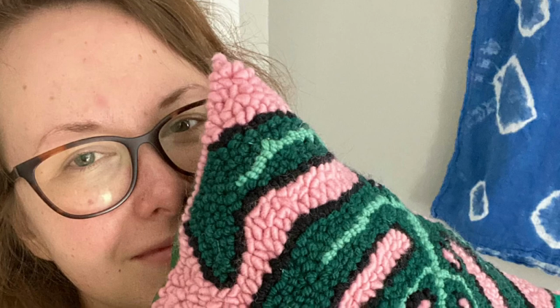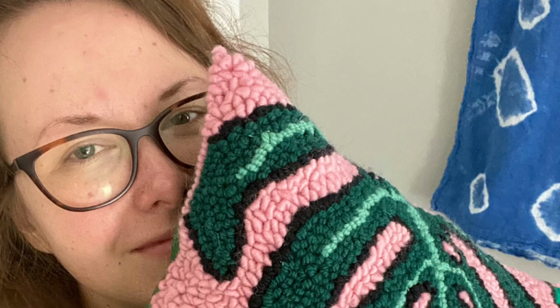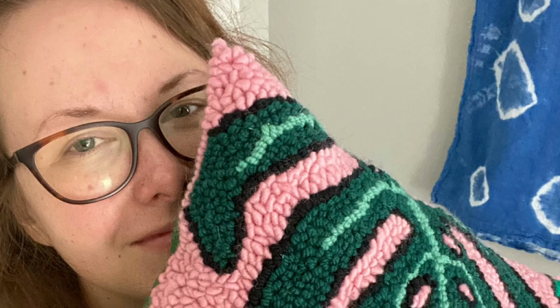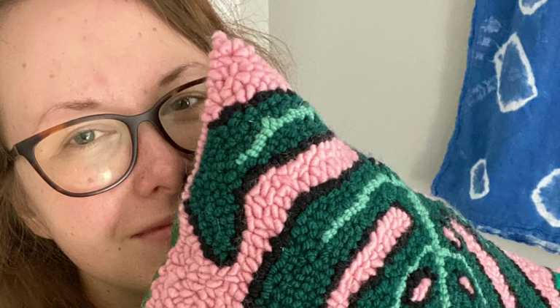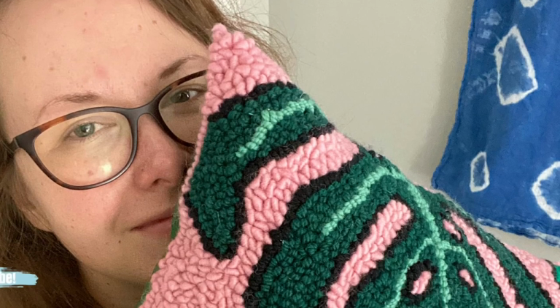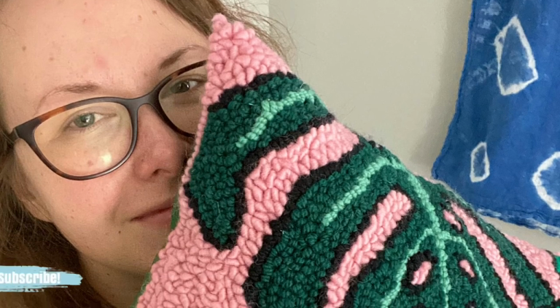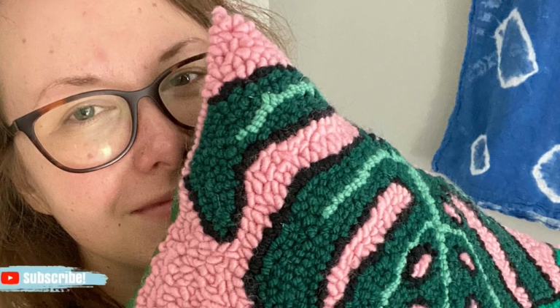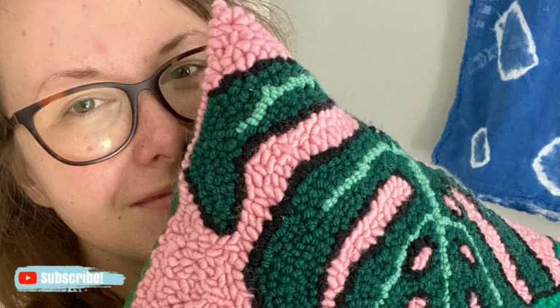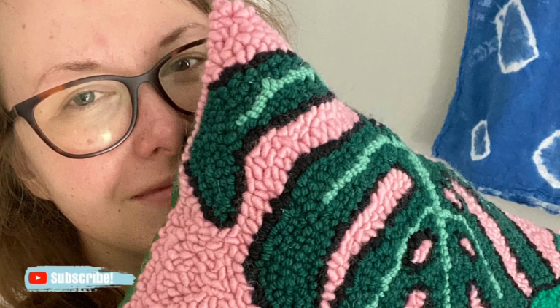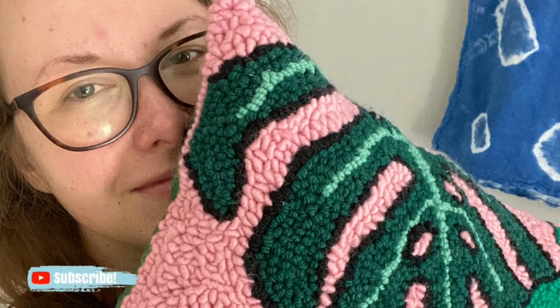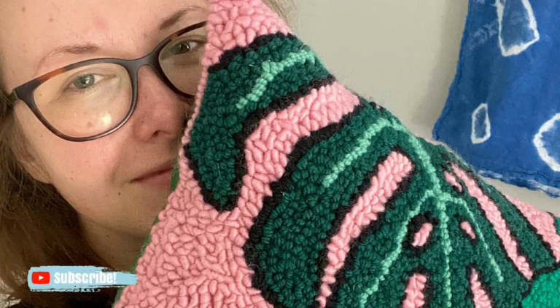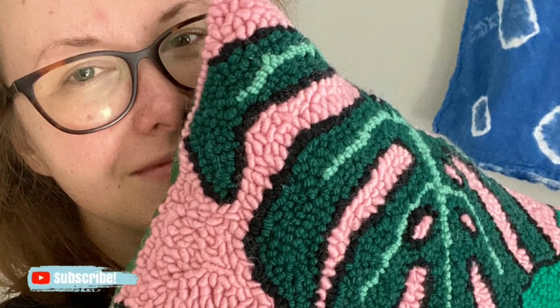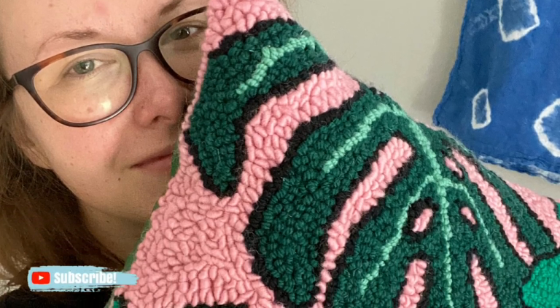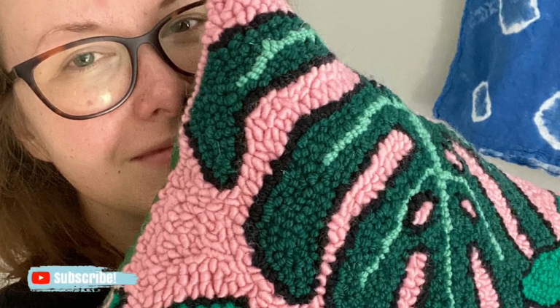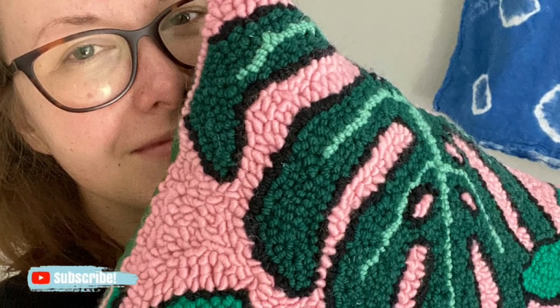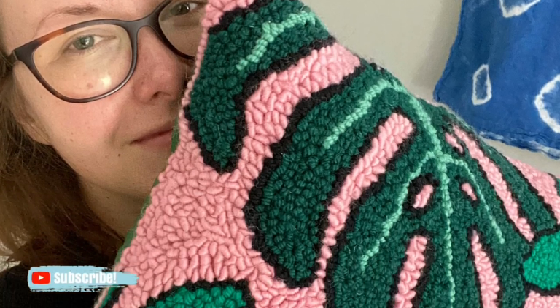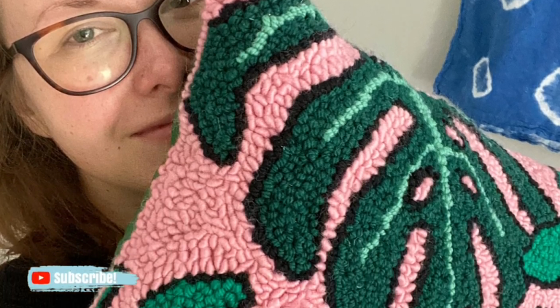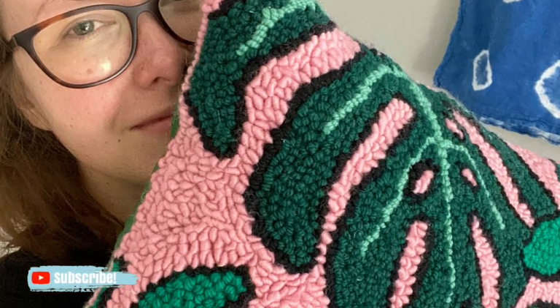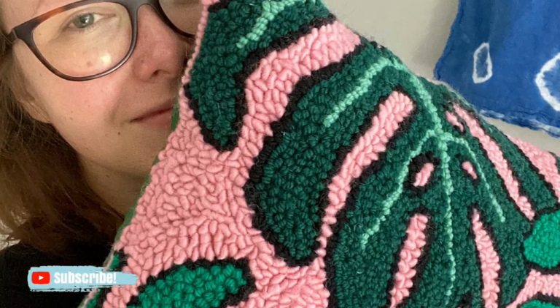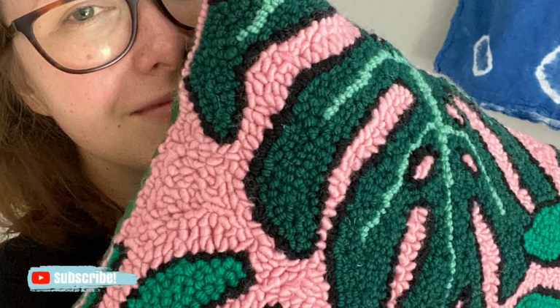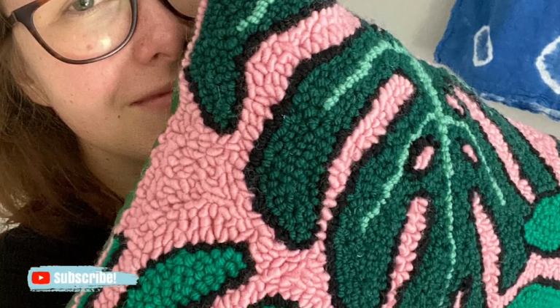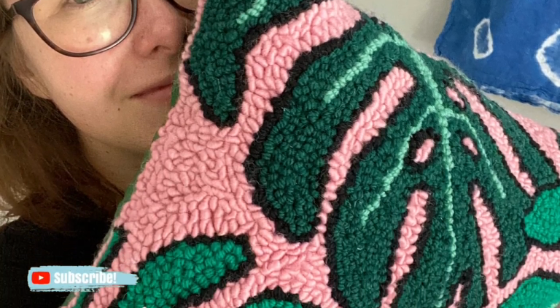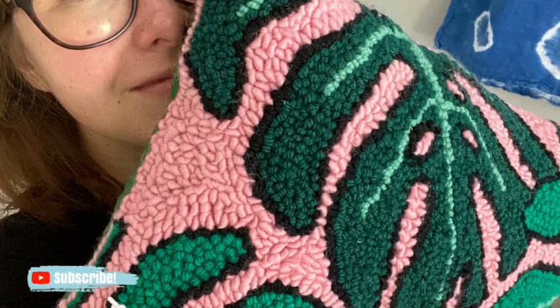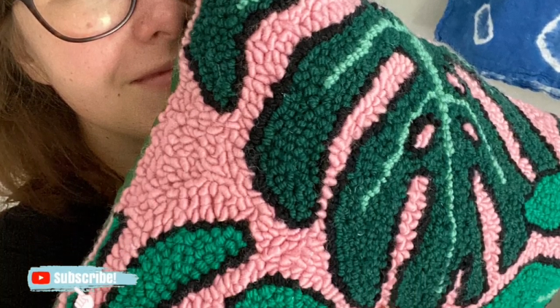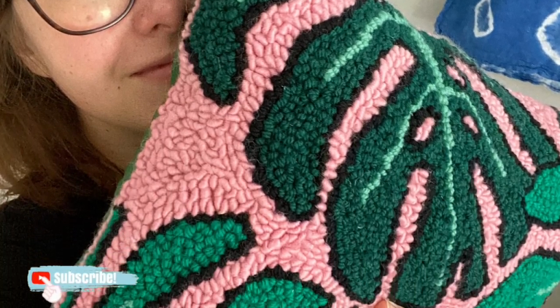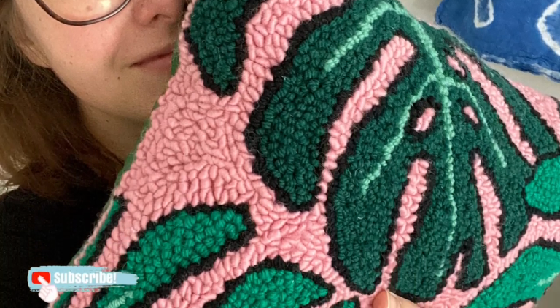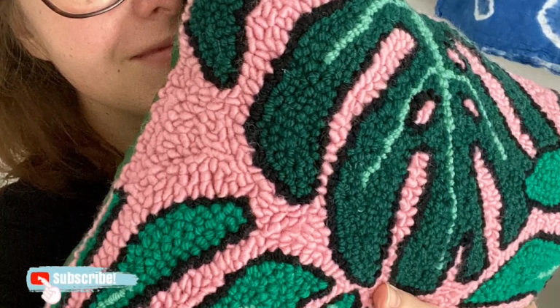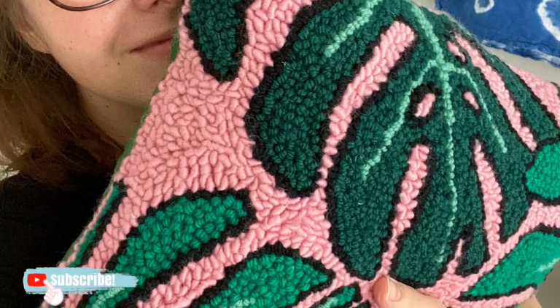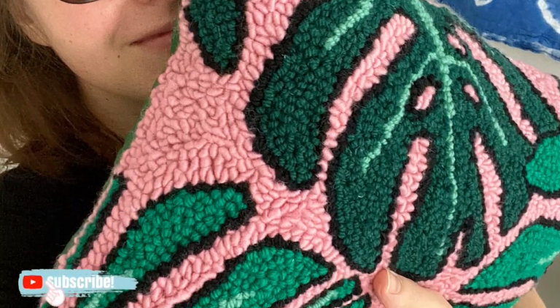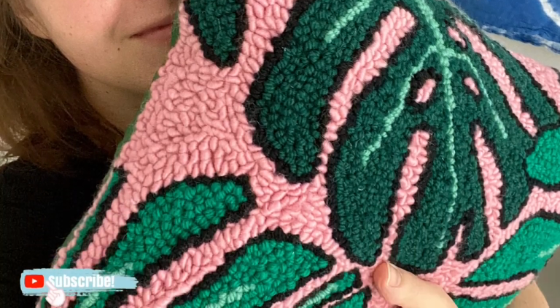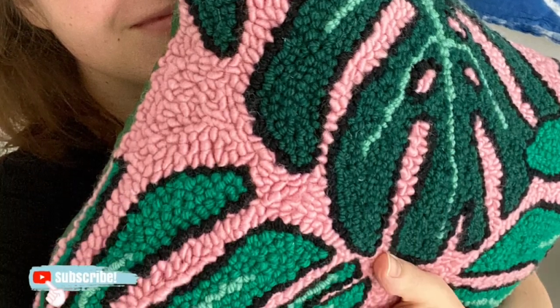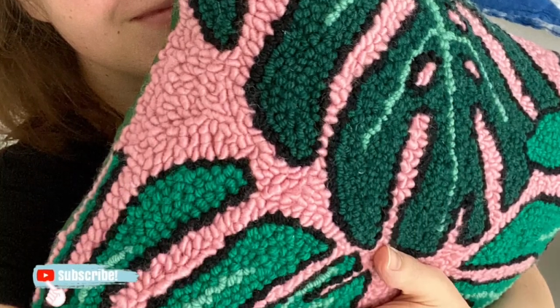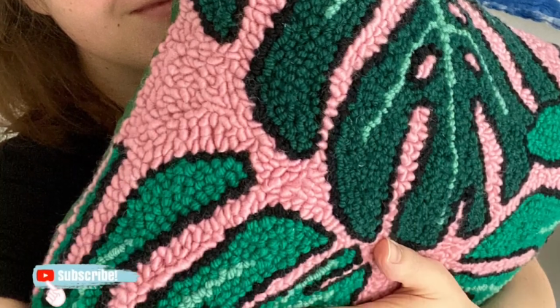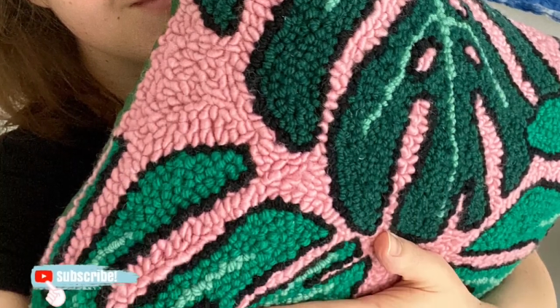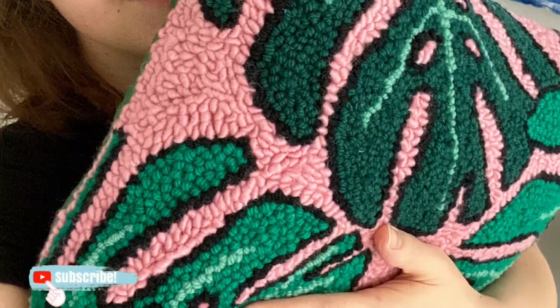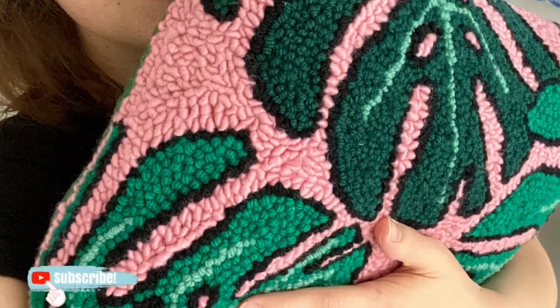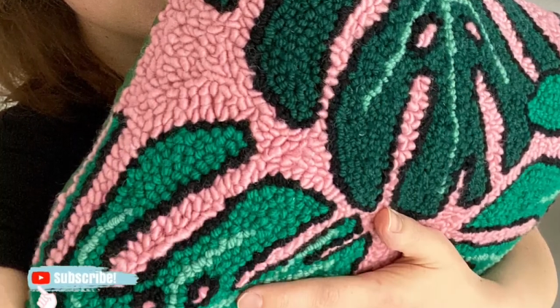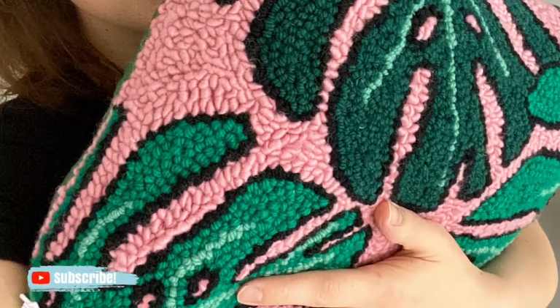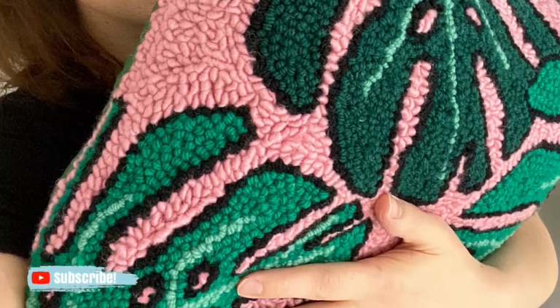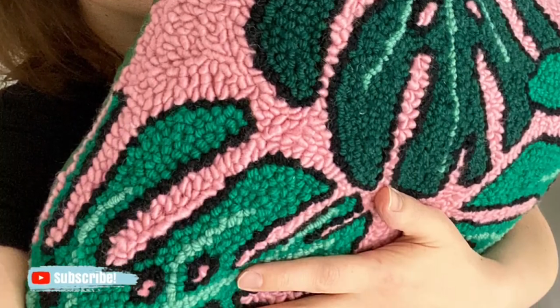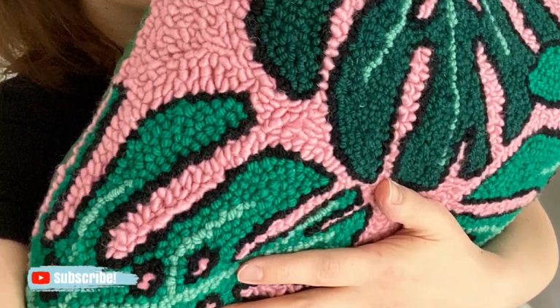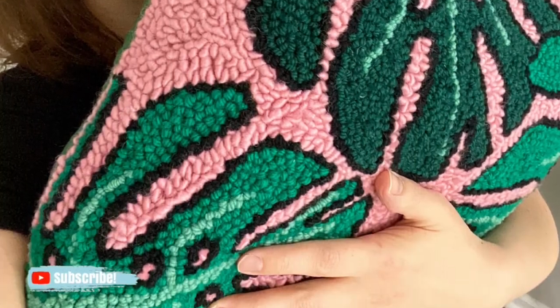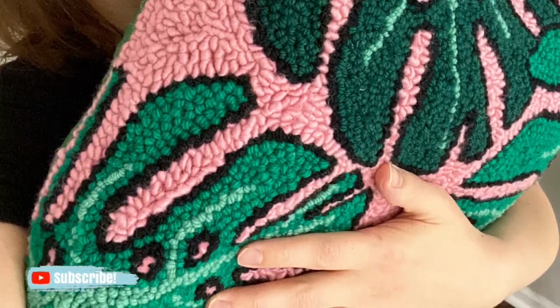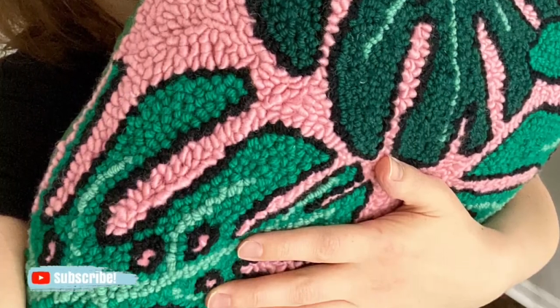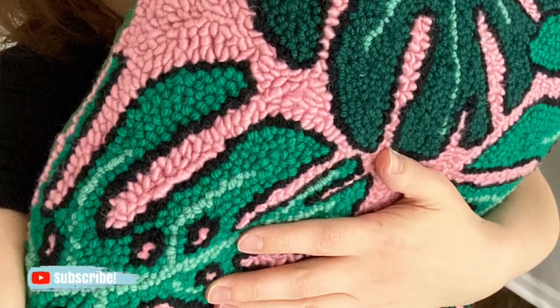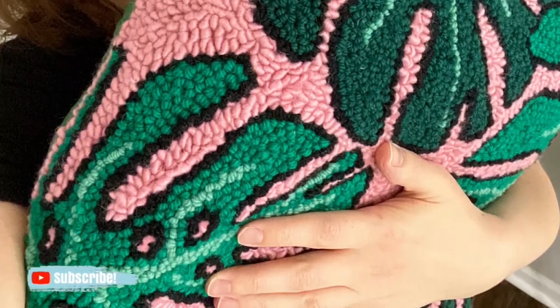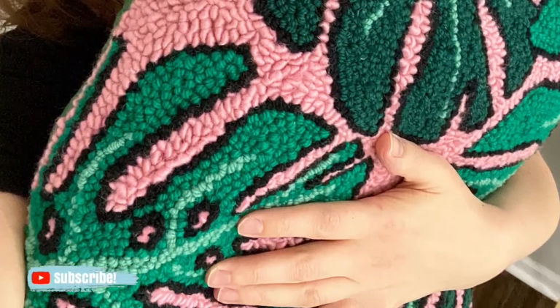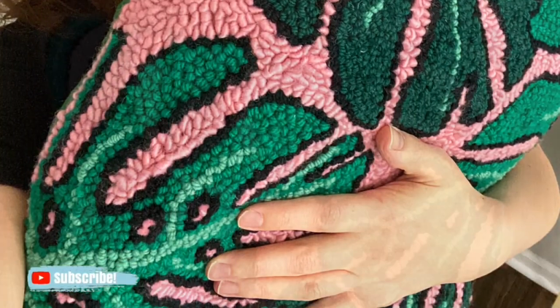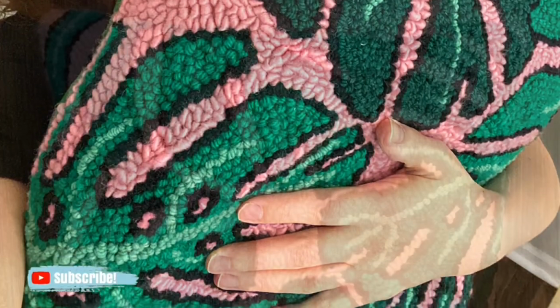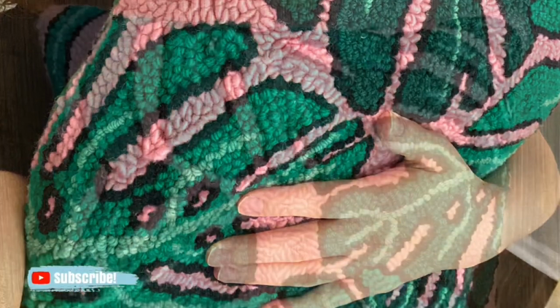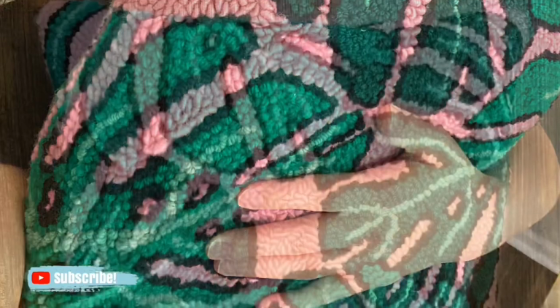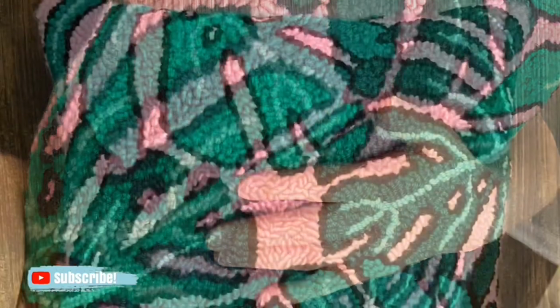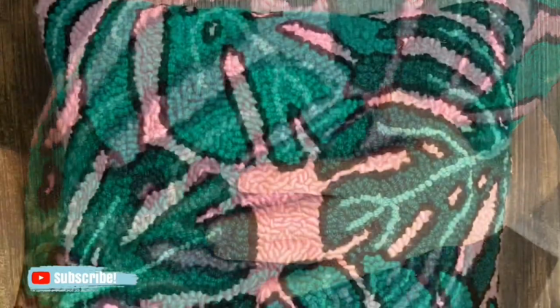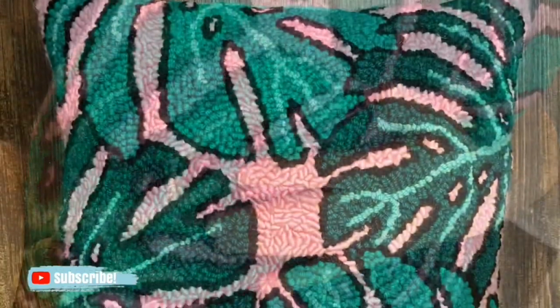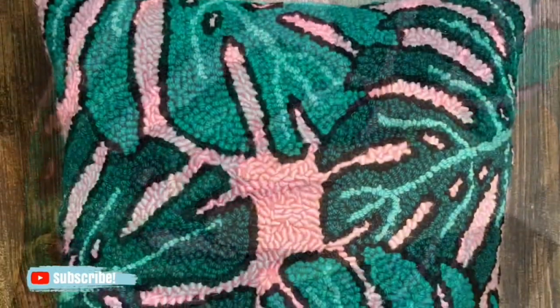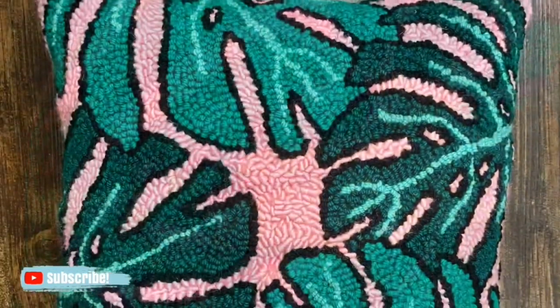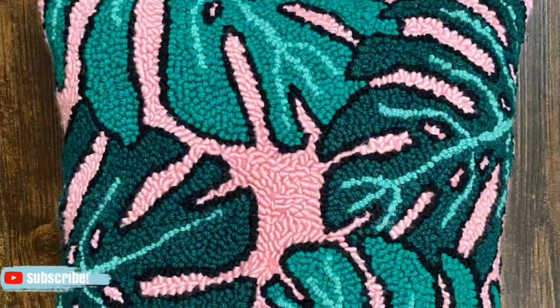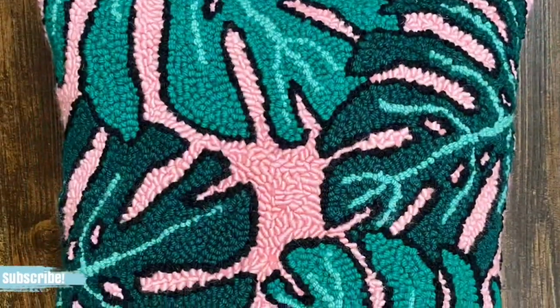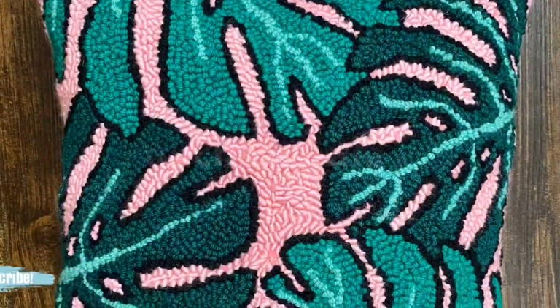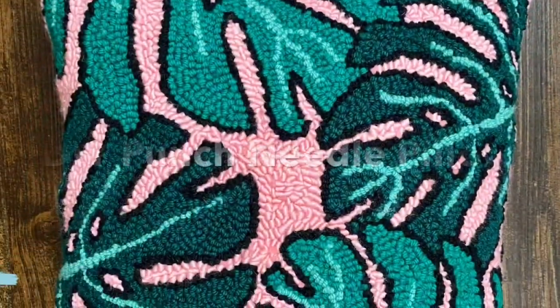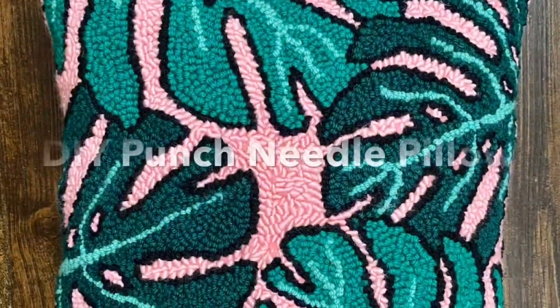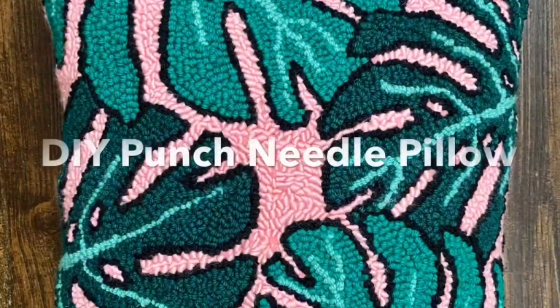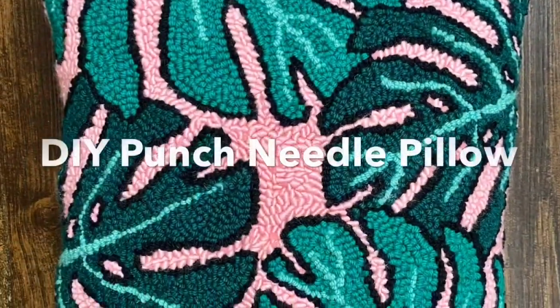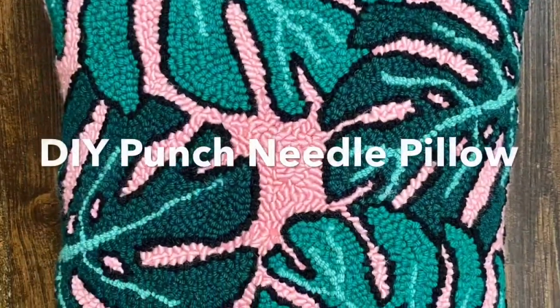Hey guys, it's me Crystal from Marching North, and today I'm going to show you how to make a punch needle pillow.